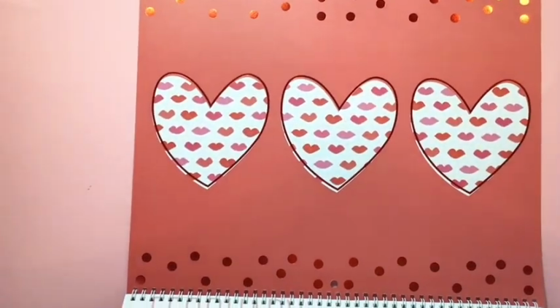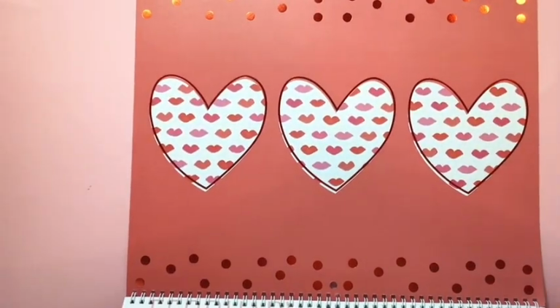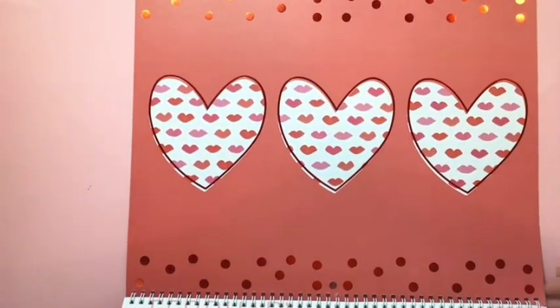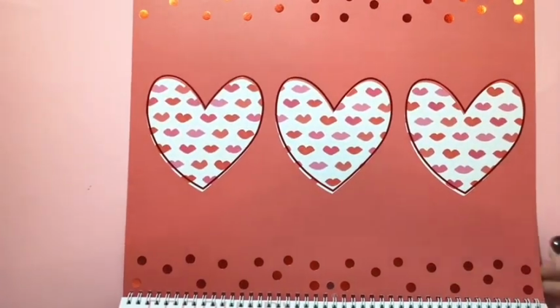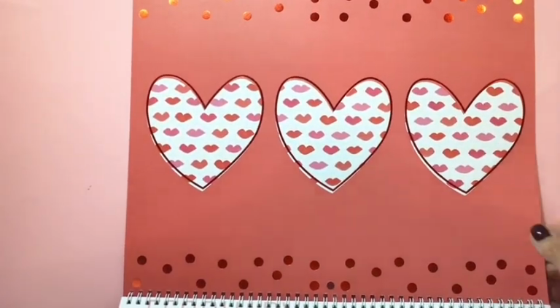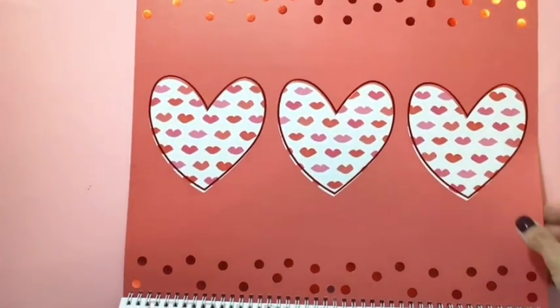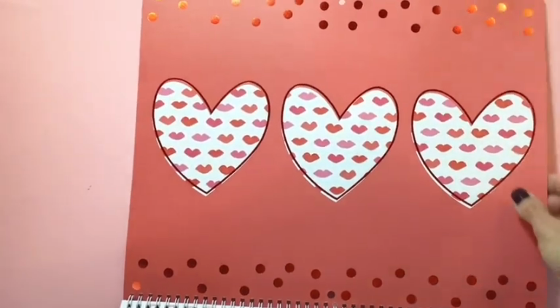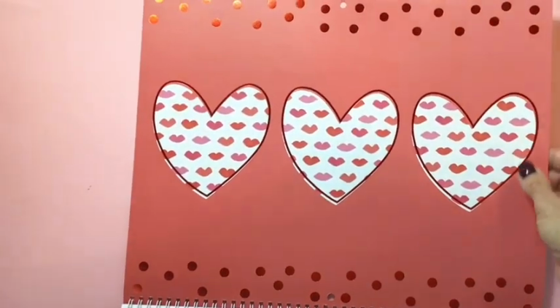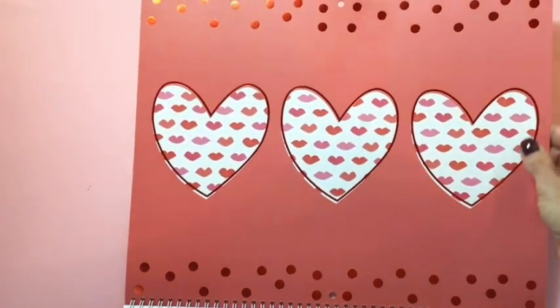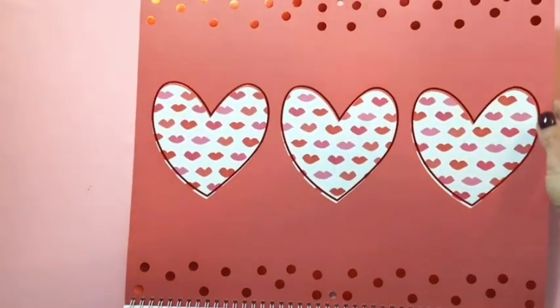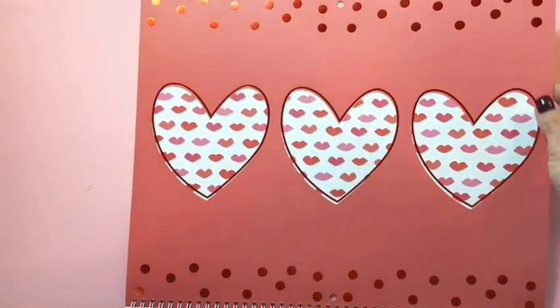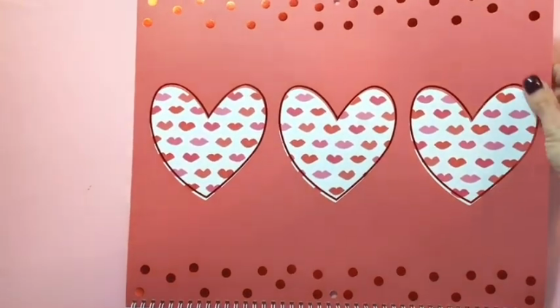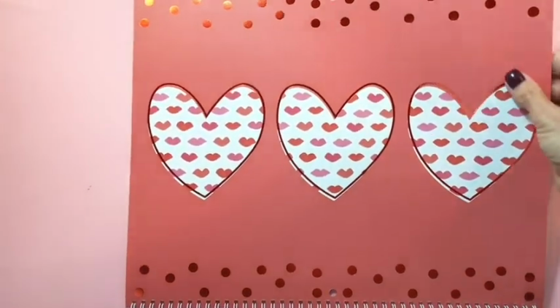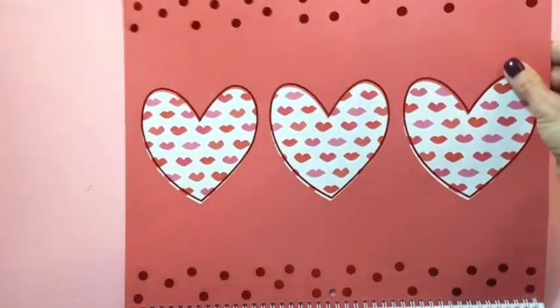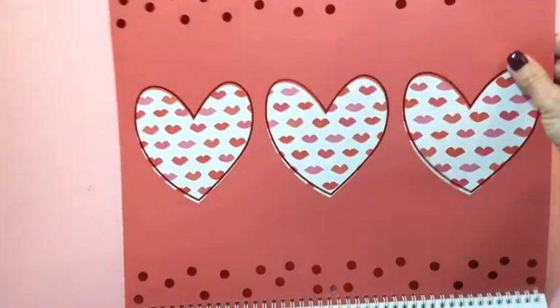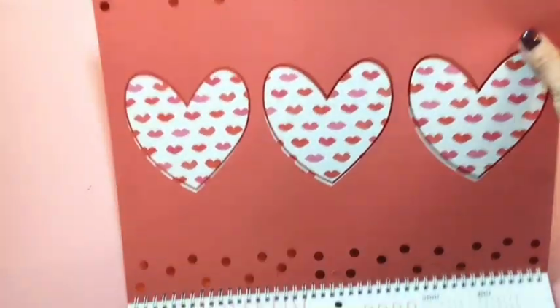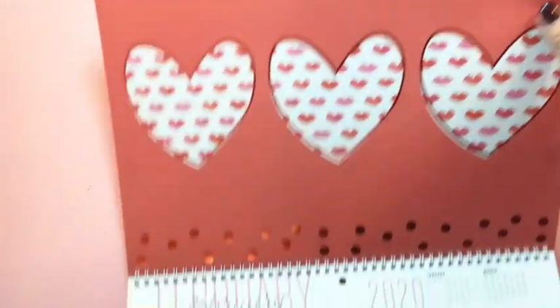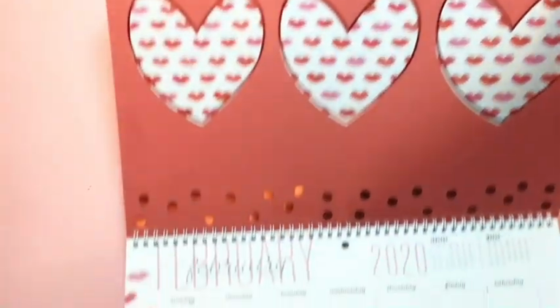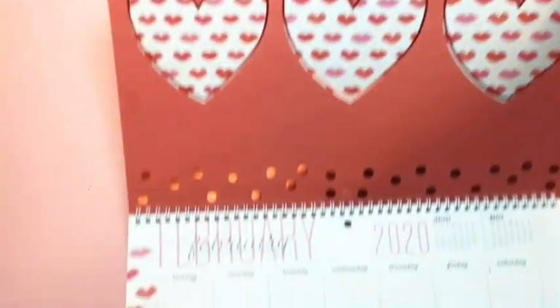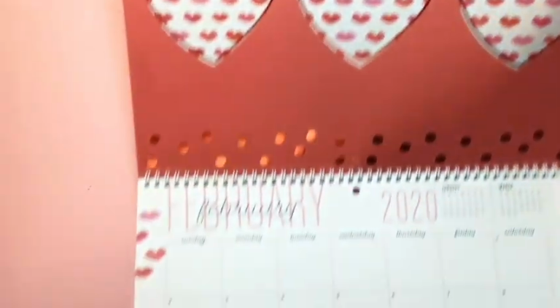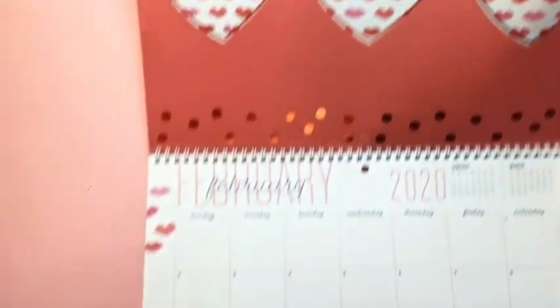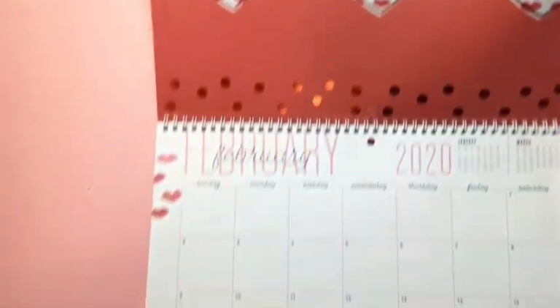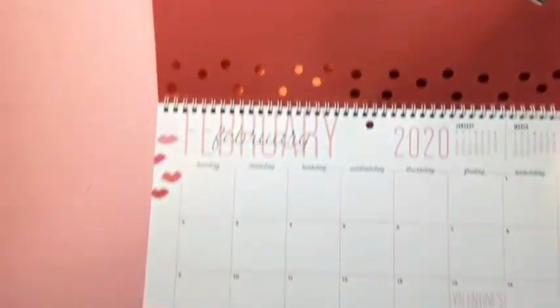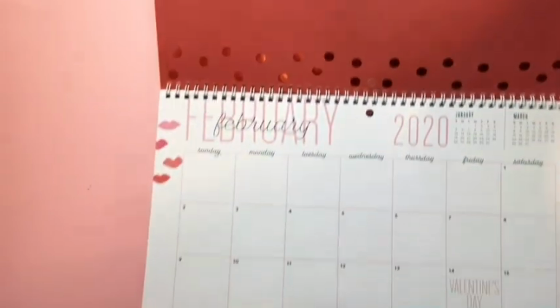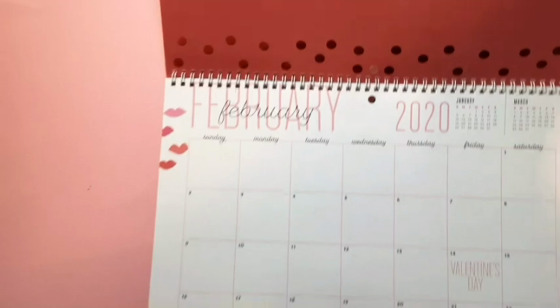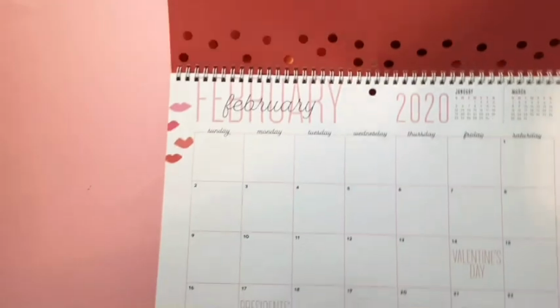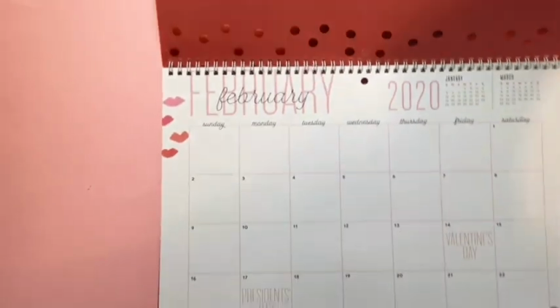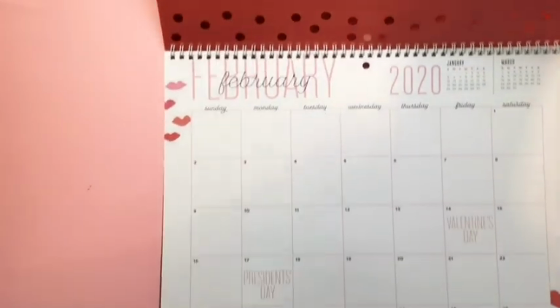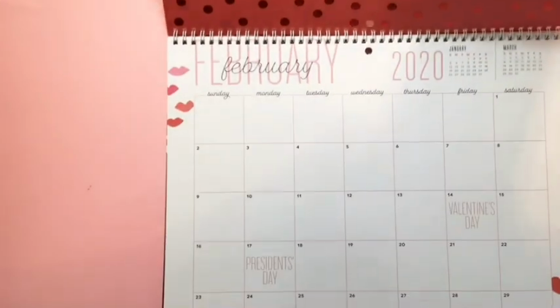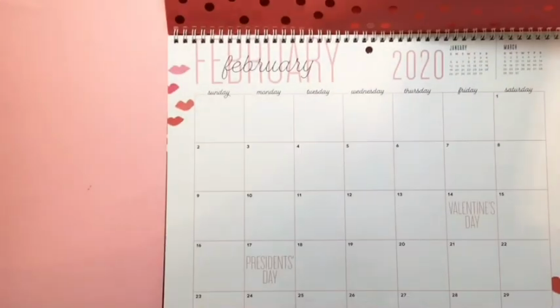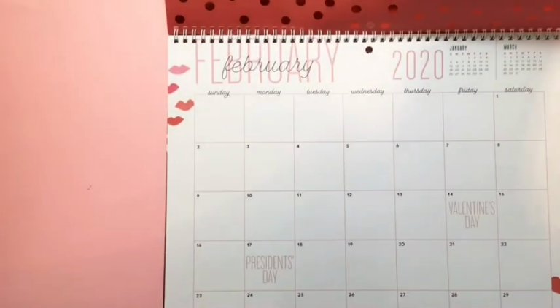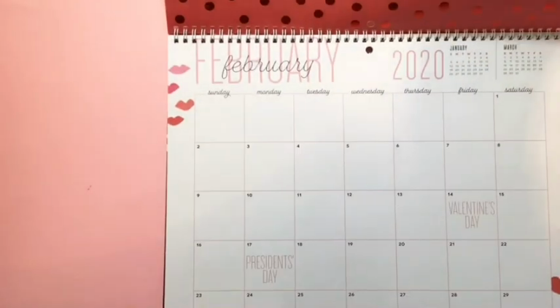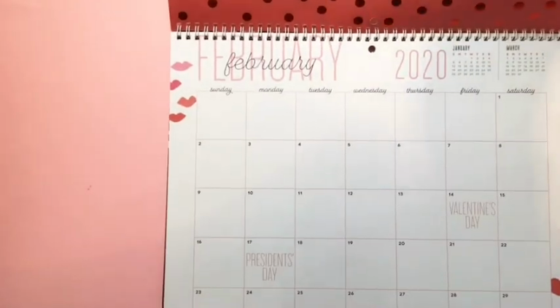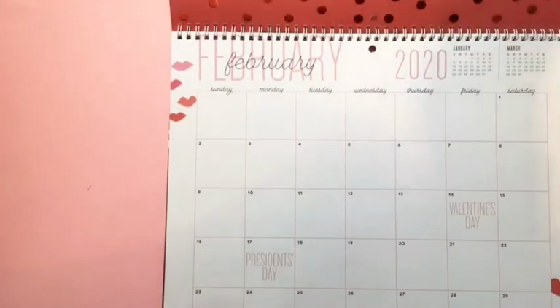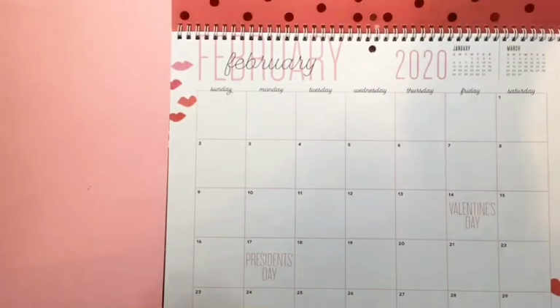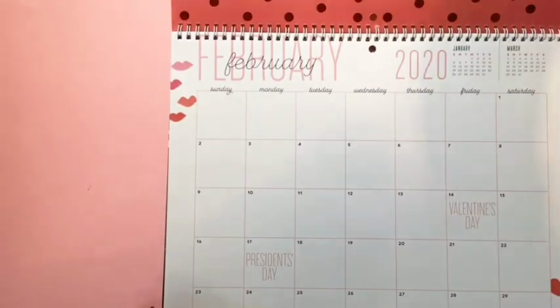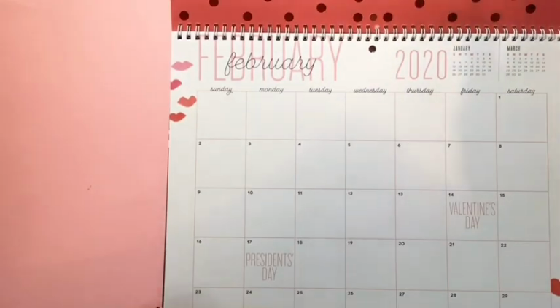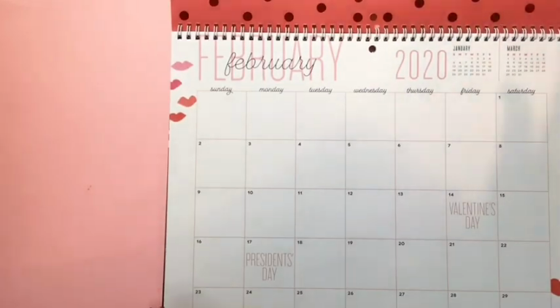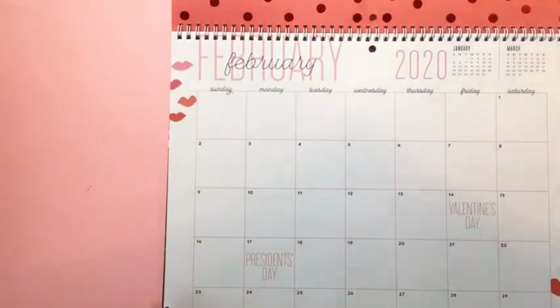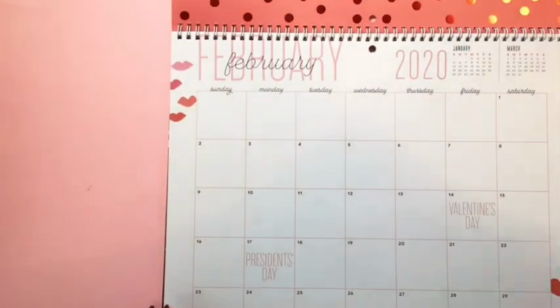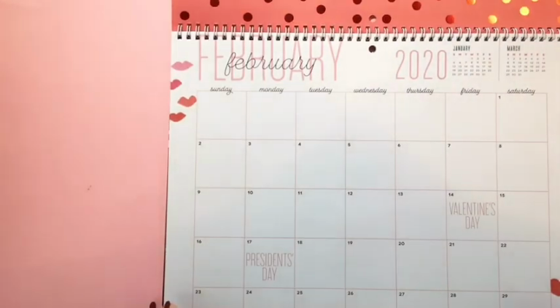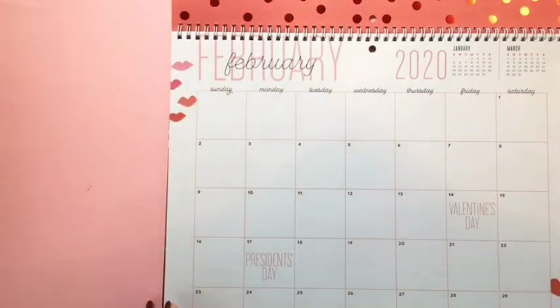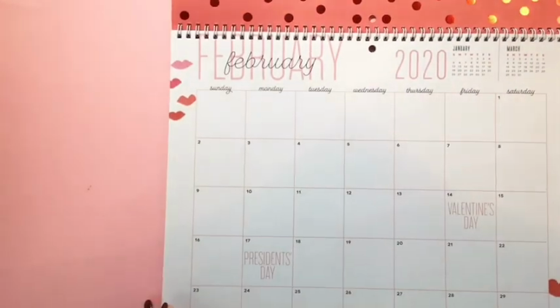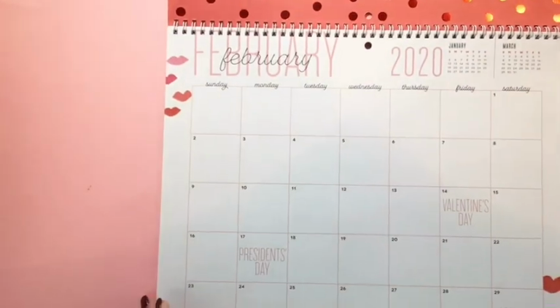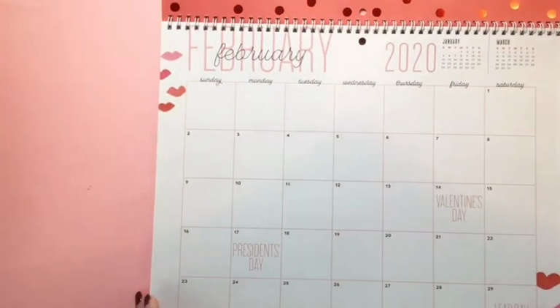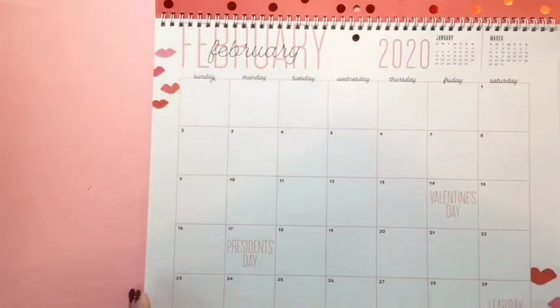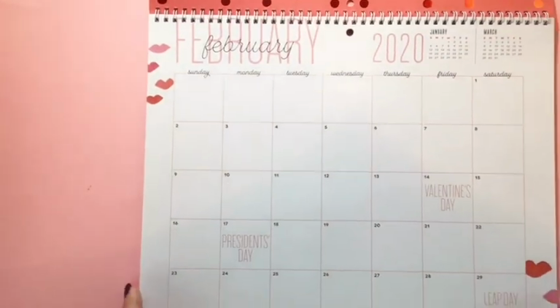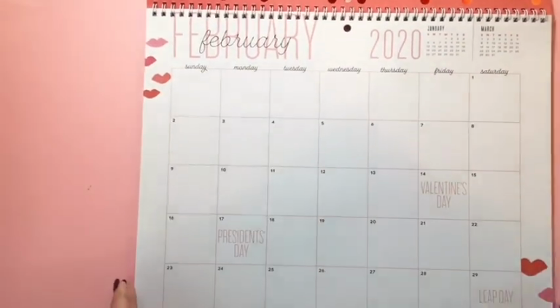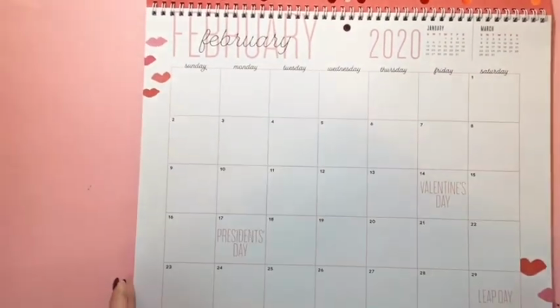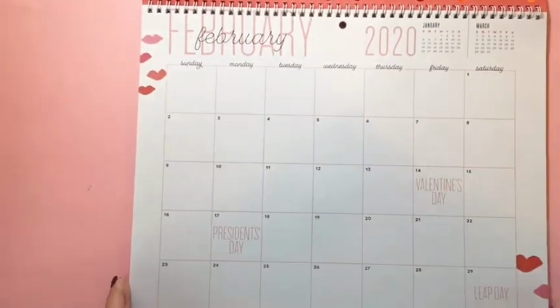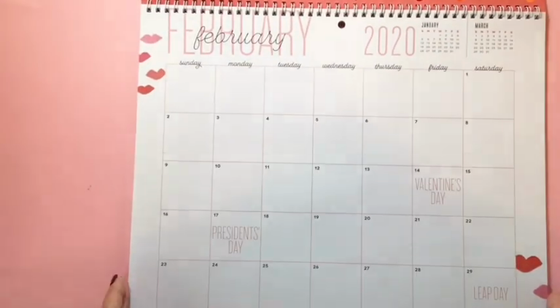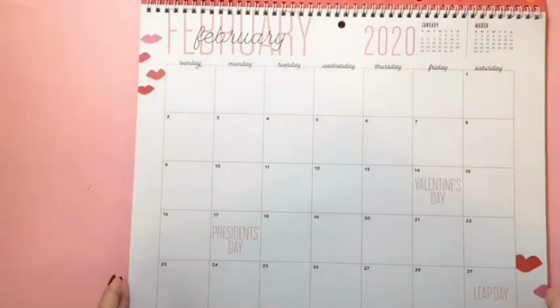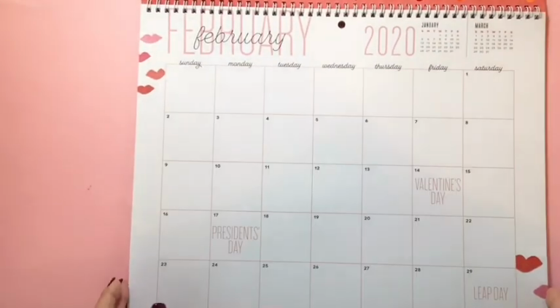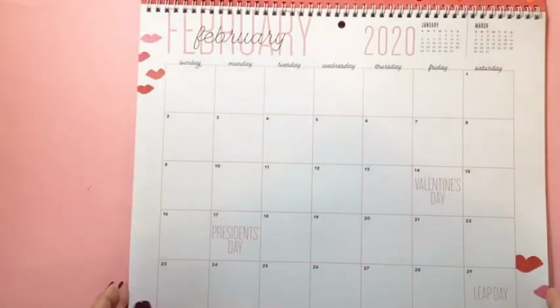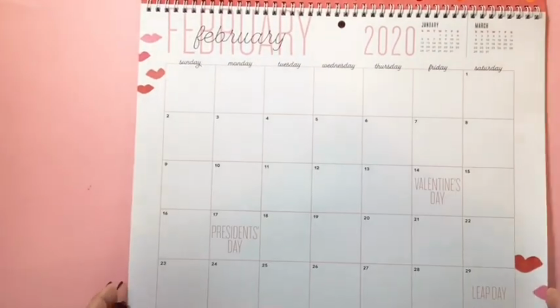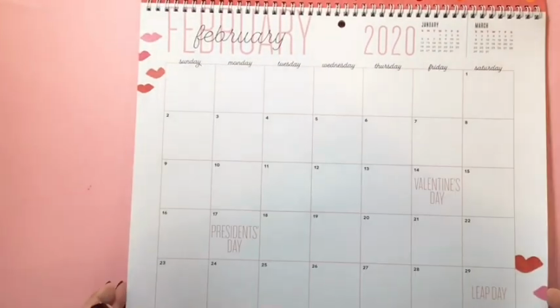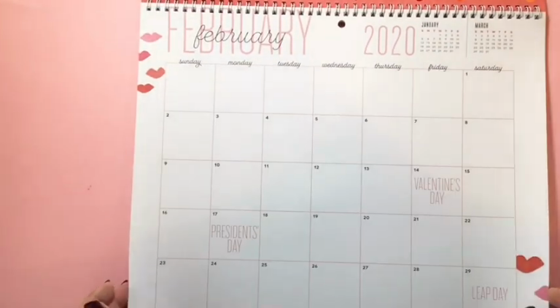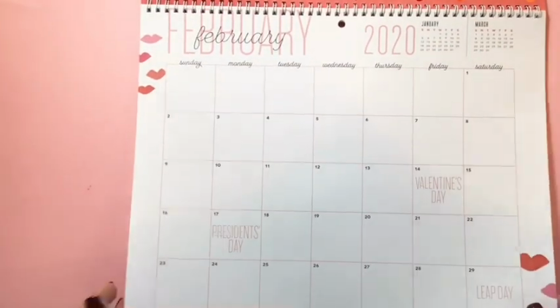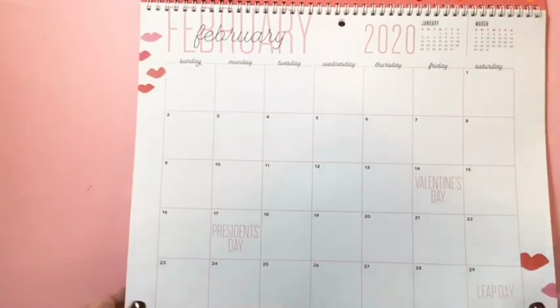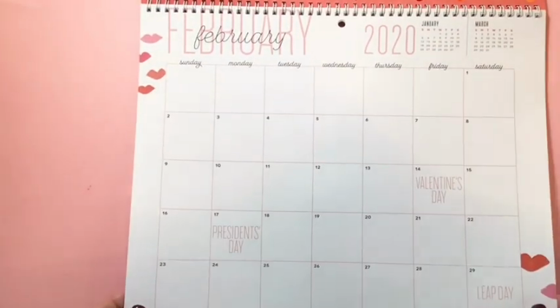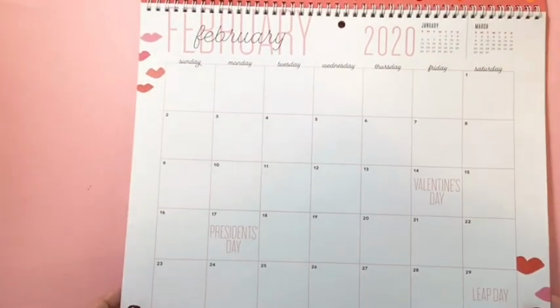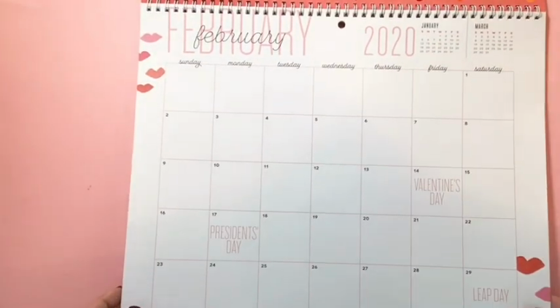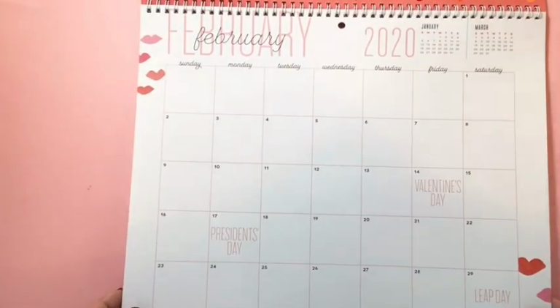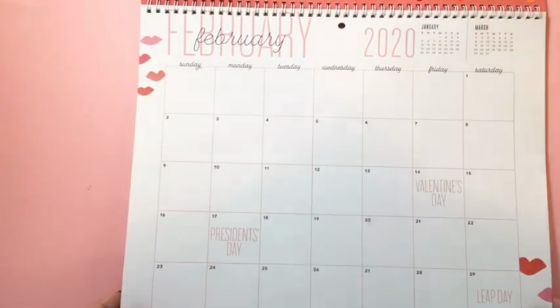National Sticker Day — look at that! And then on February, got the Valentine's look with the hearts and the lips and the dots — so cute. It has some gold foil, and then here is the month.